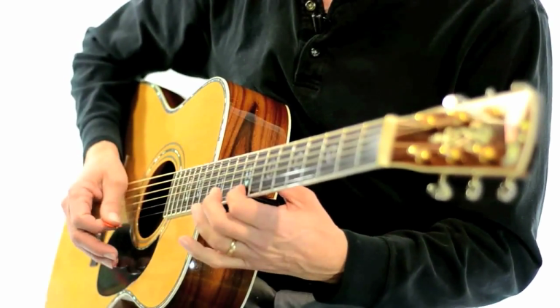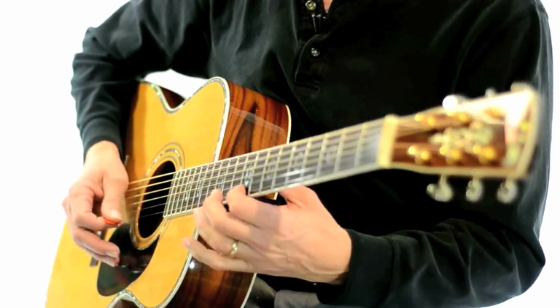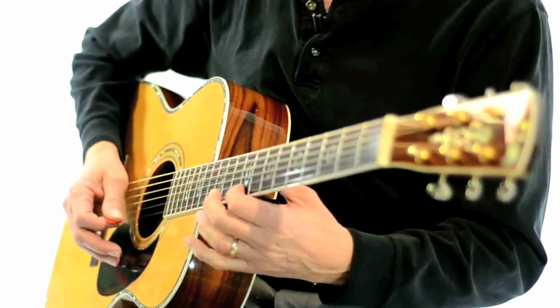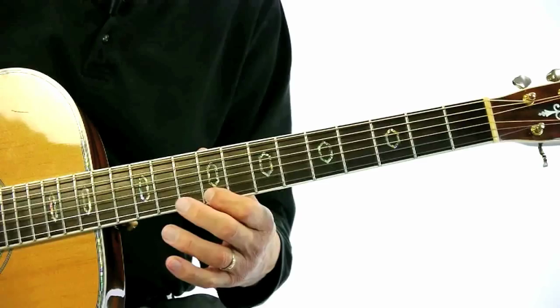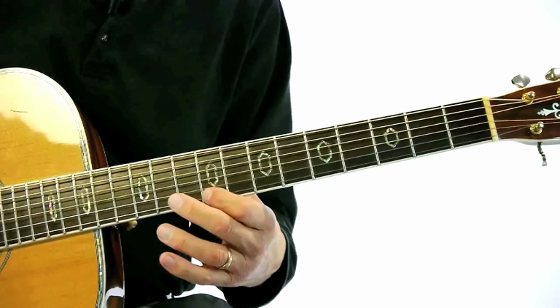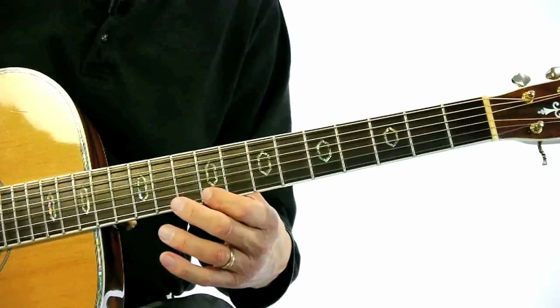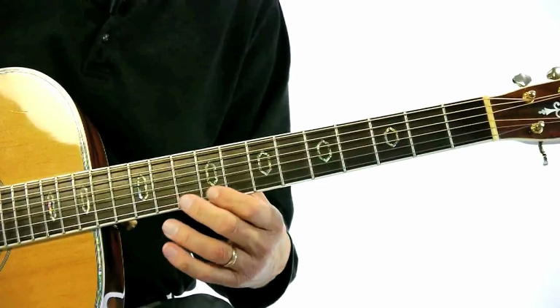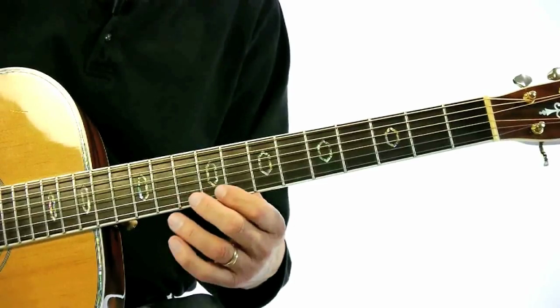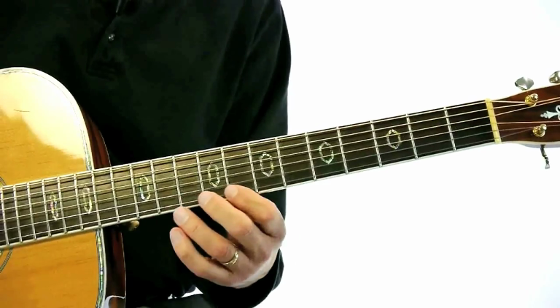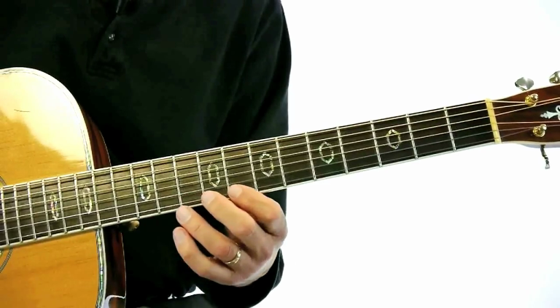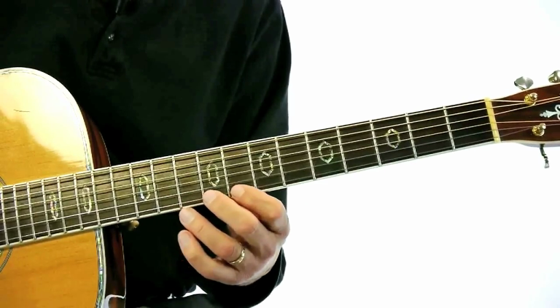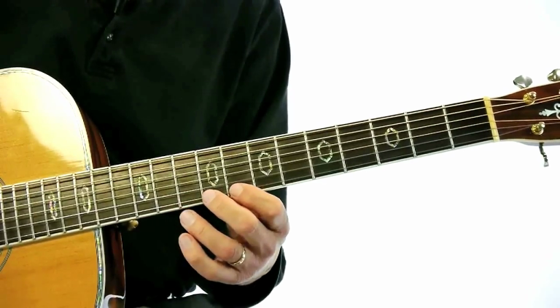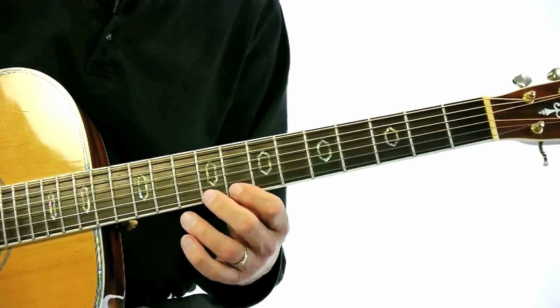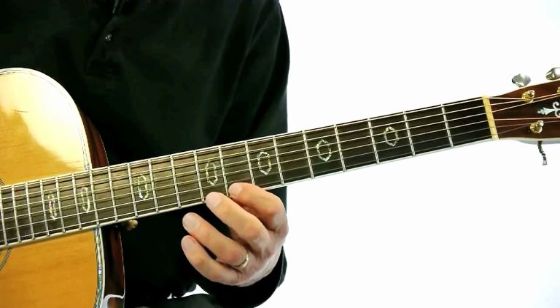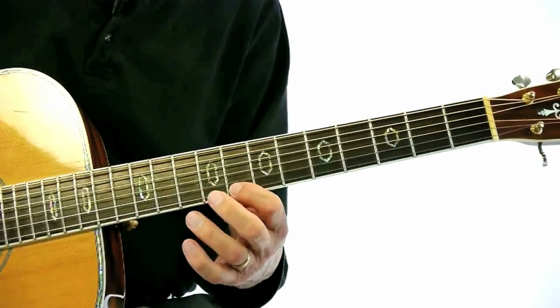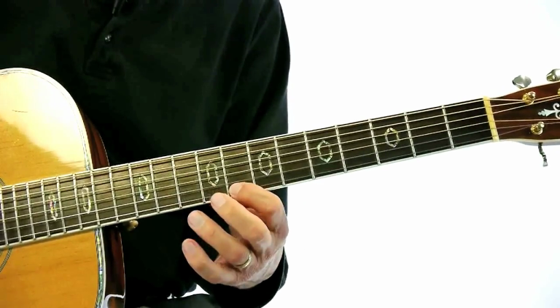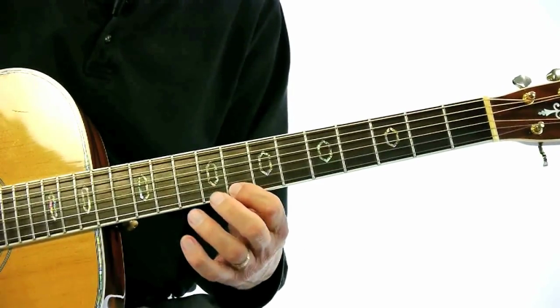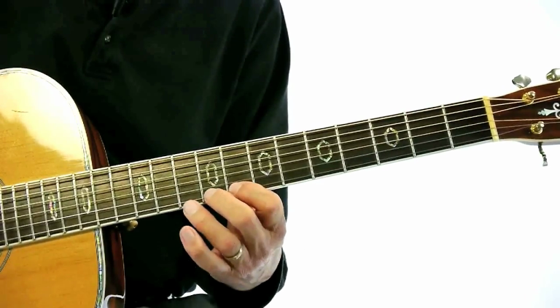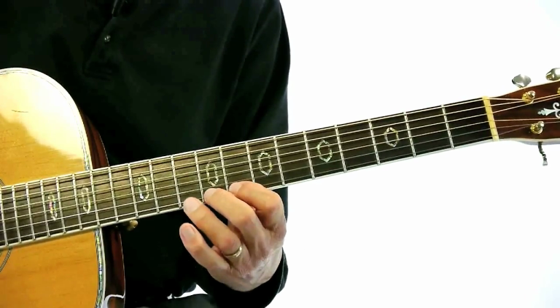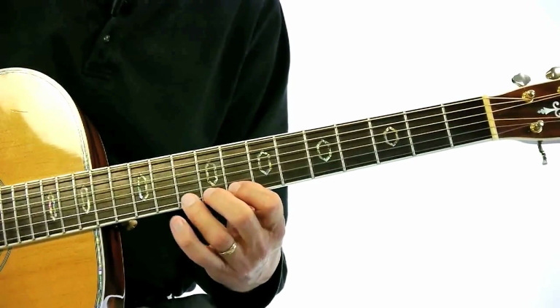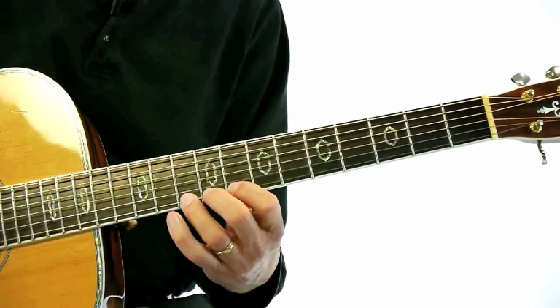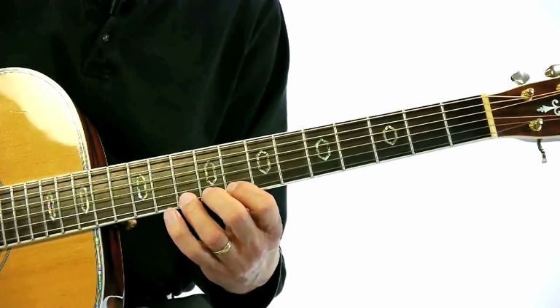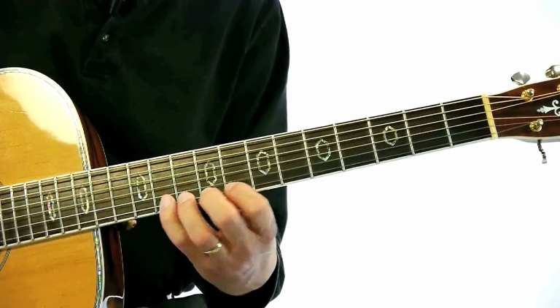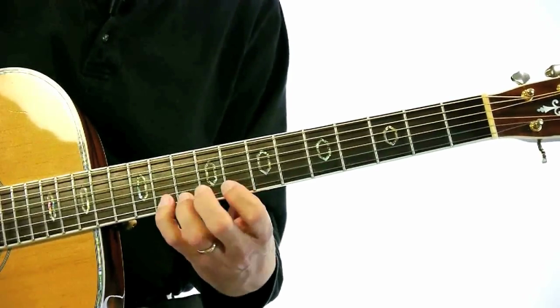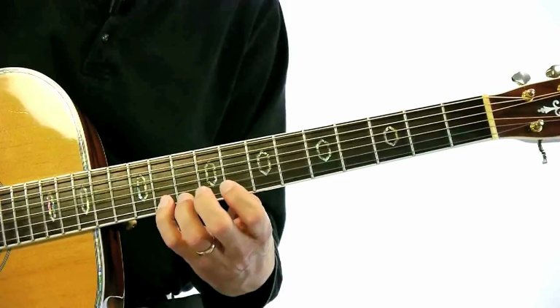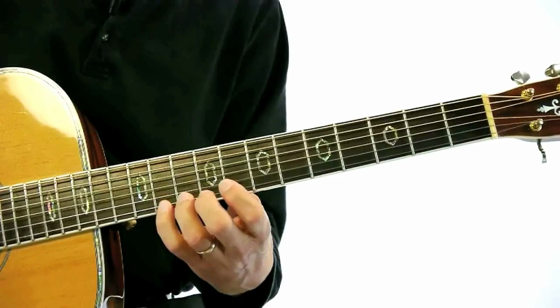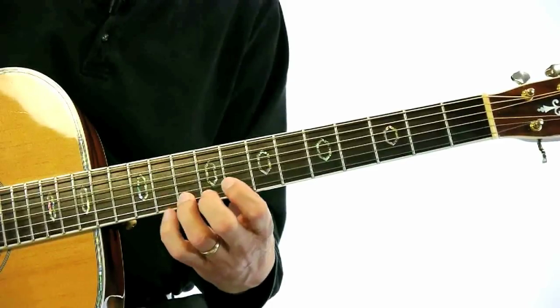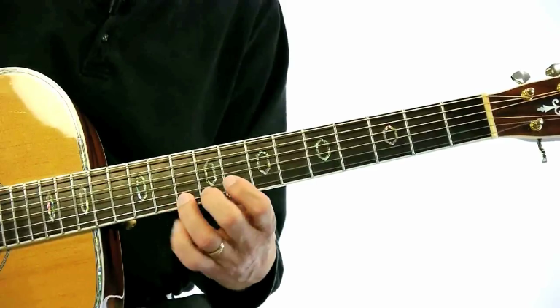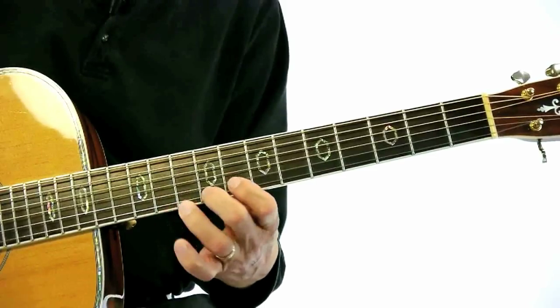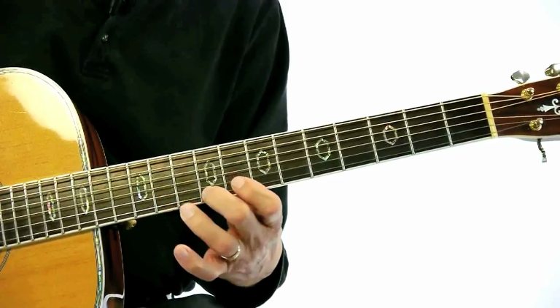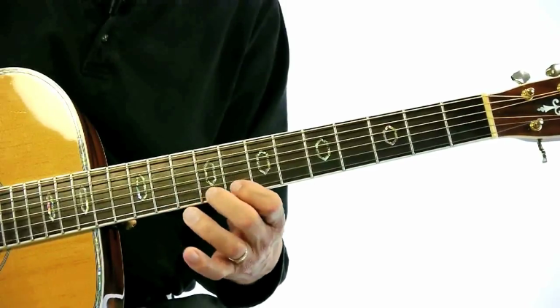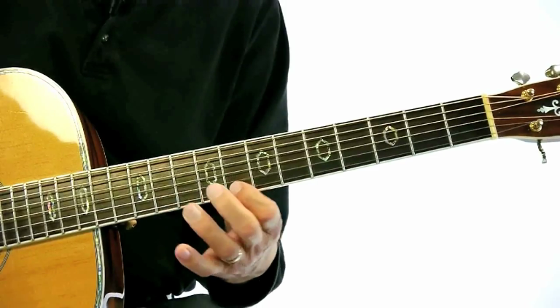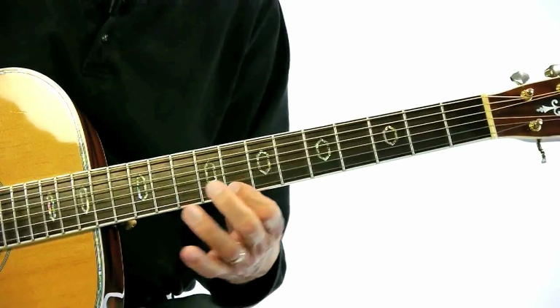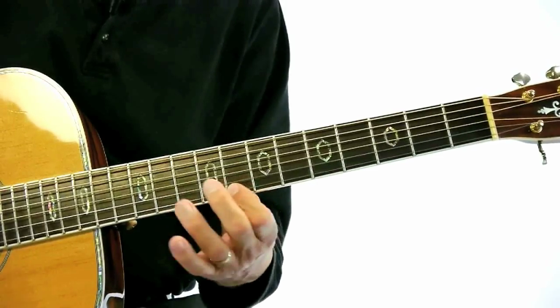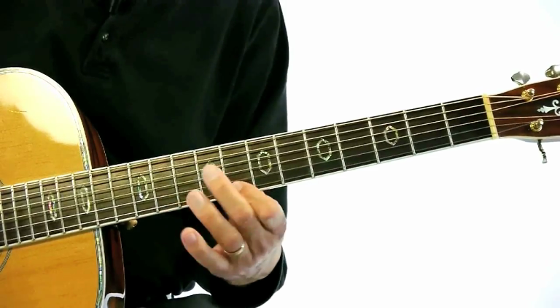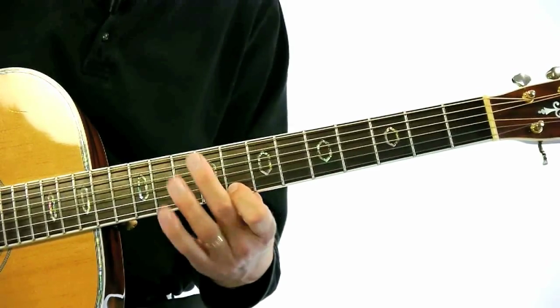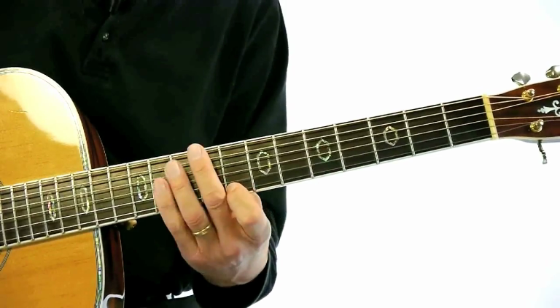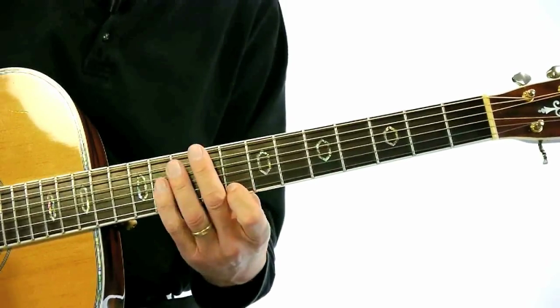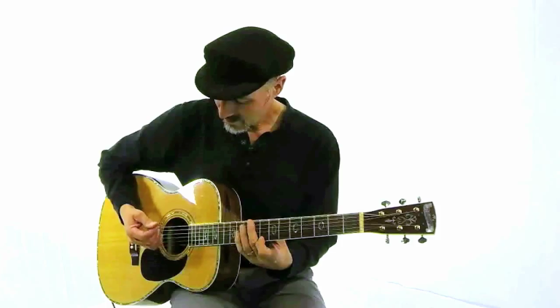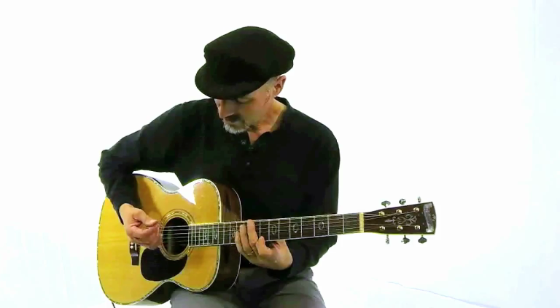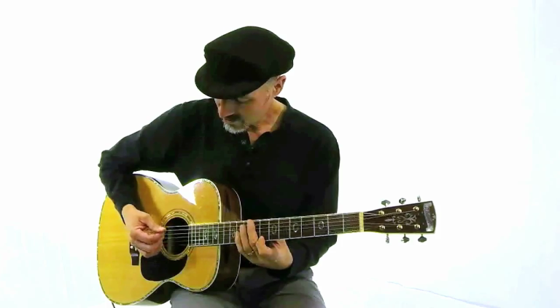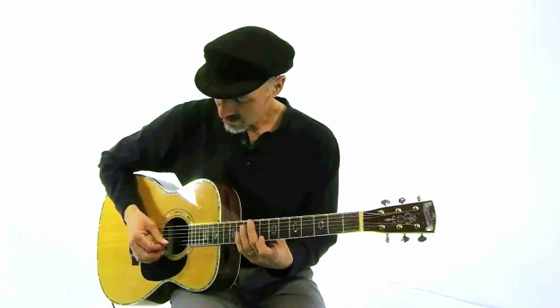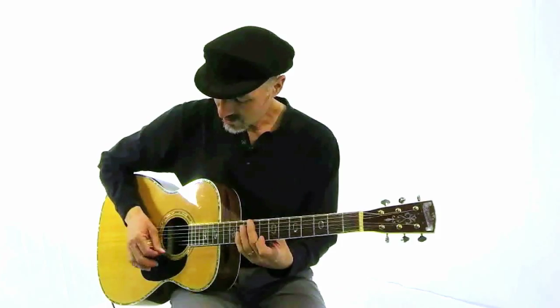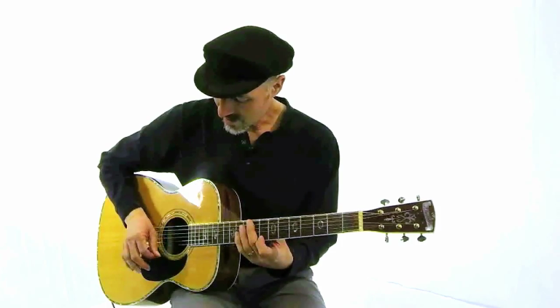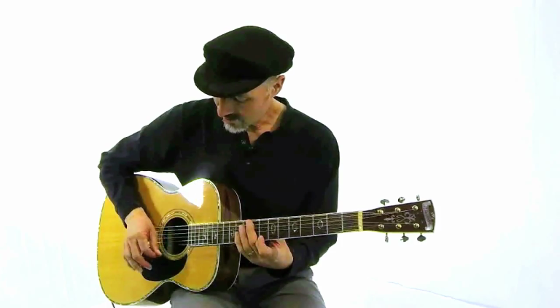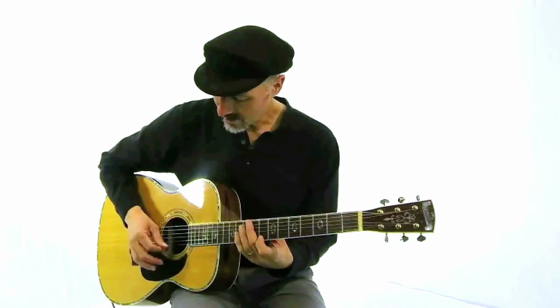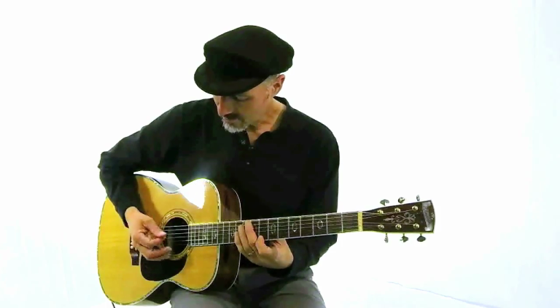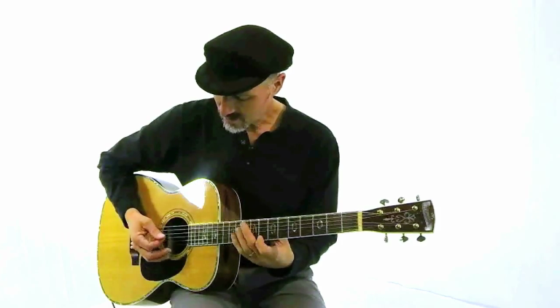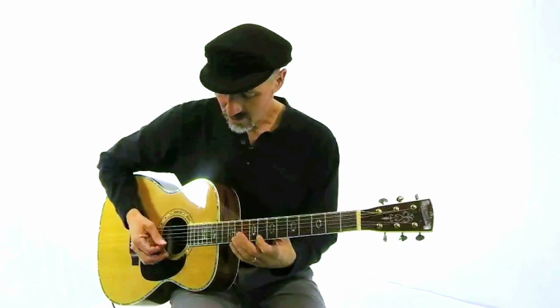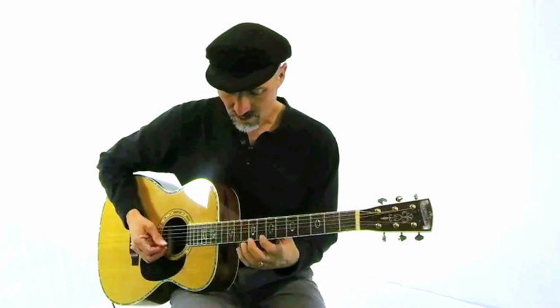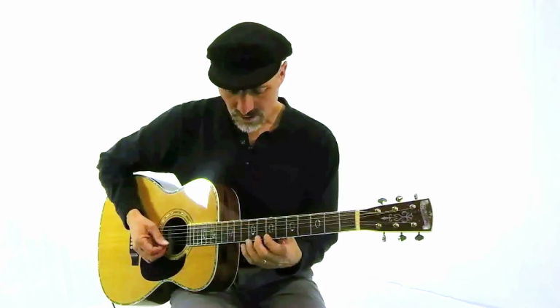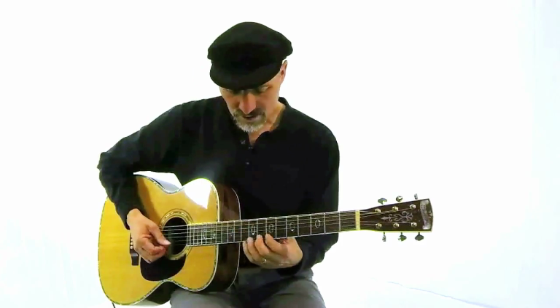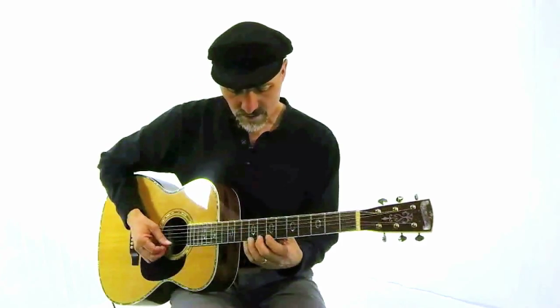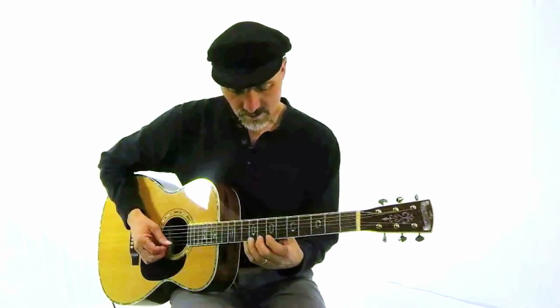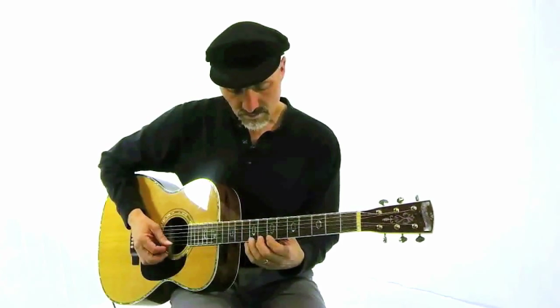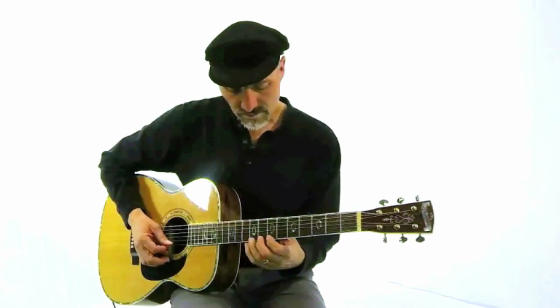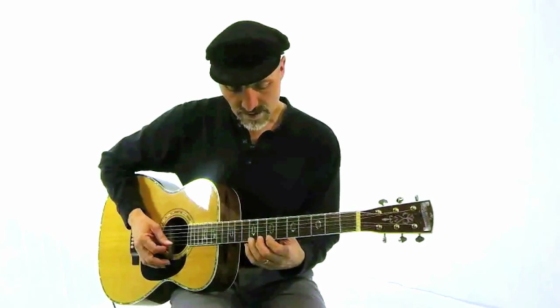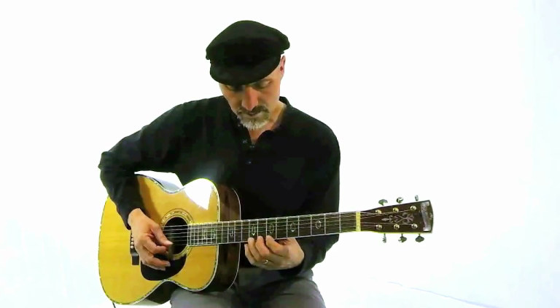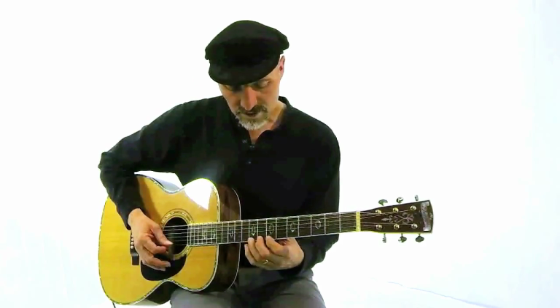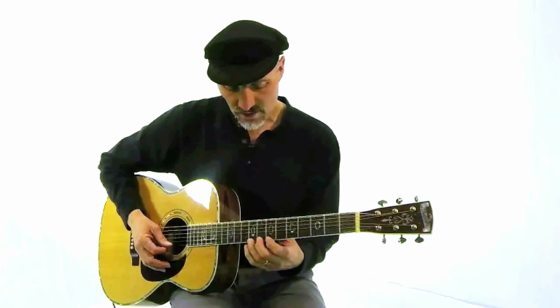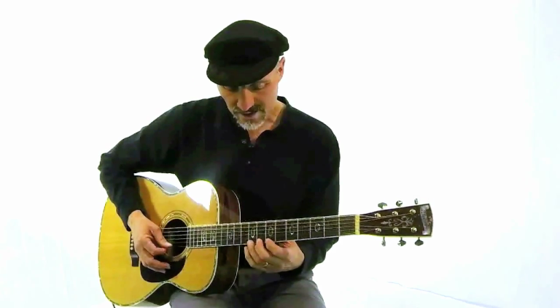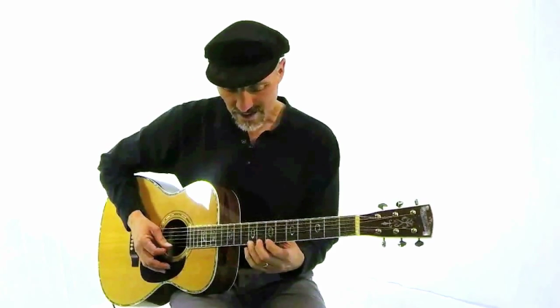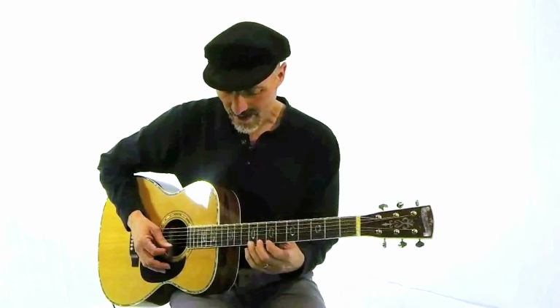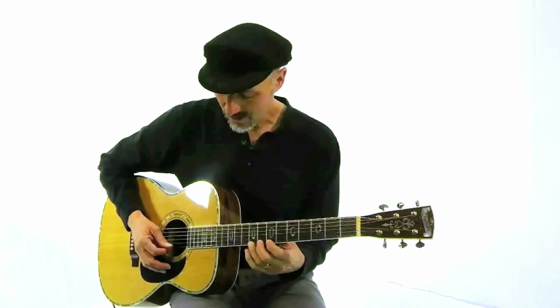Now I'm going to go the other way. Let's use a down and up stroke just to demonstrate that.